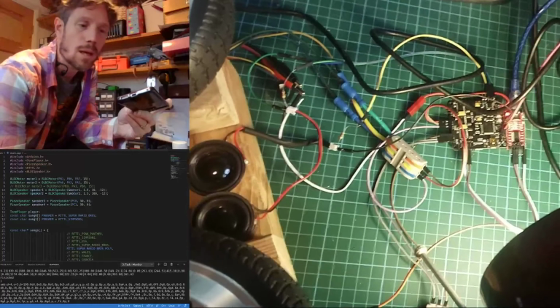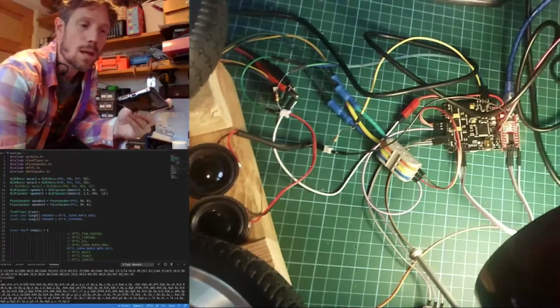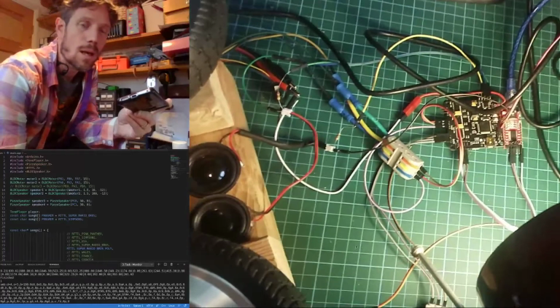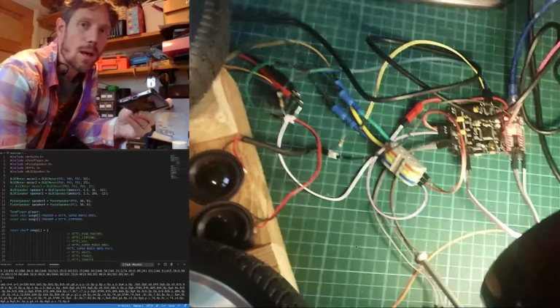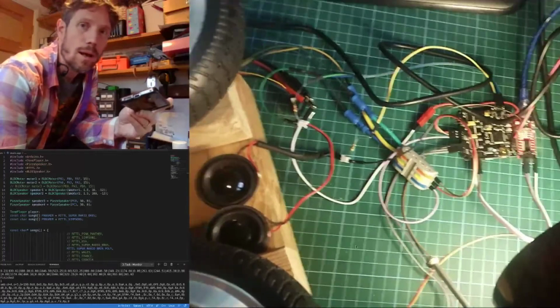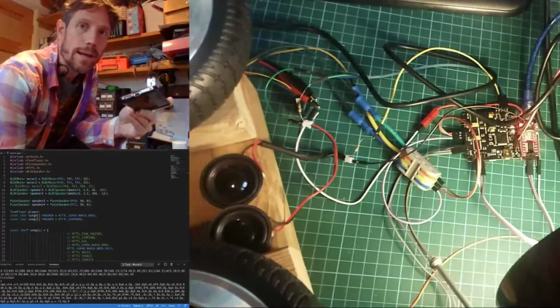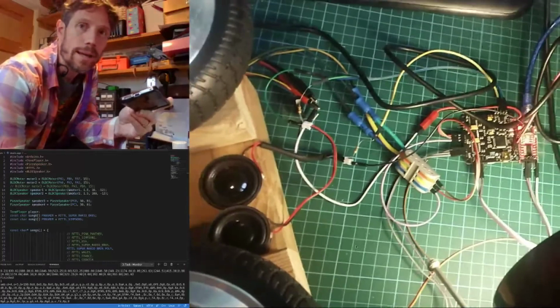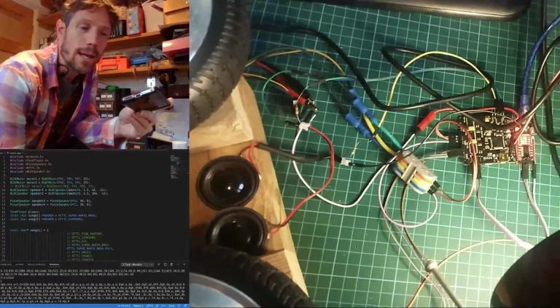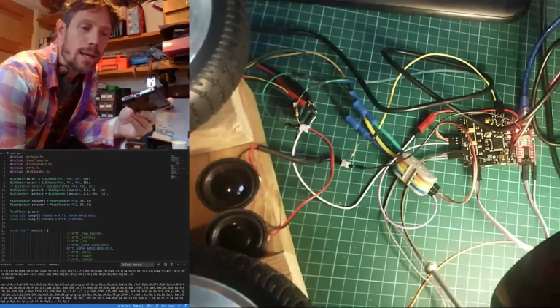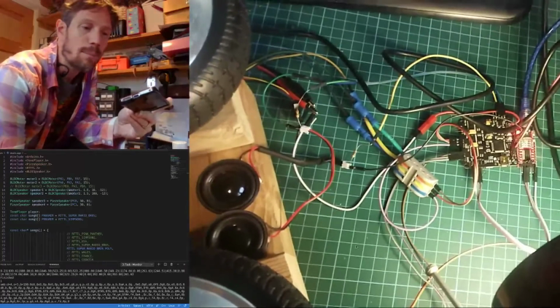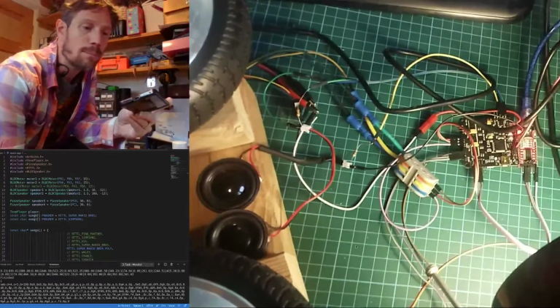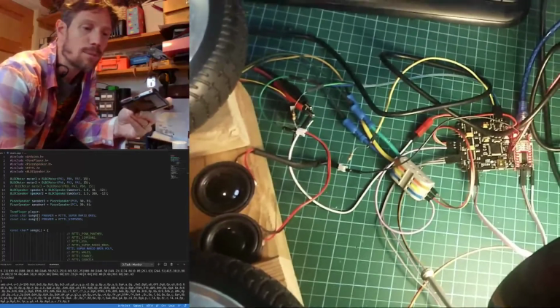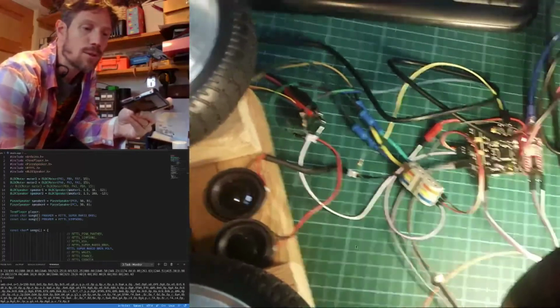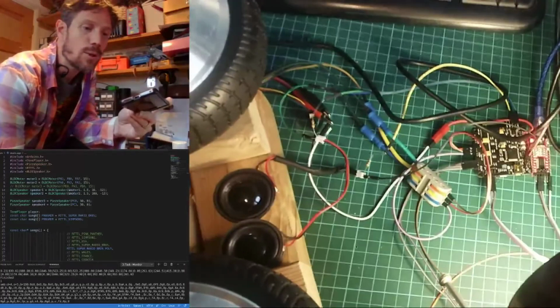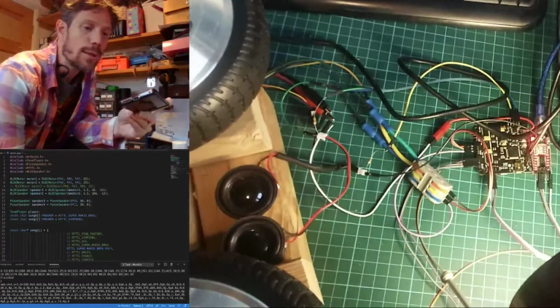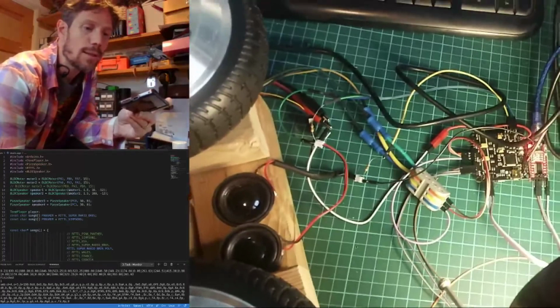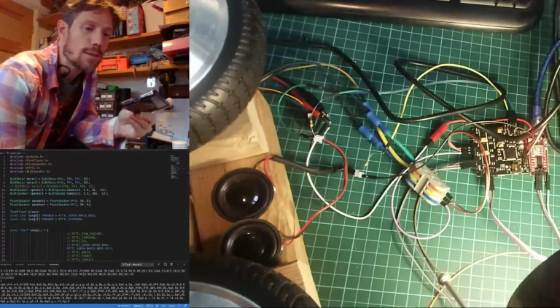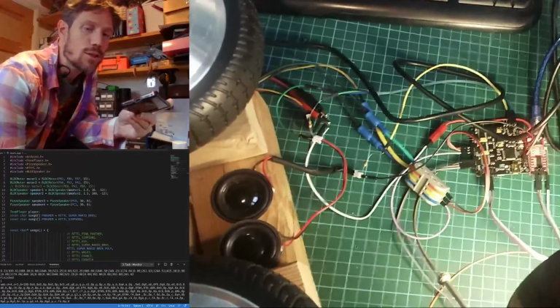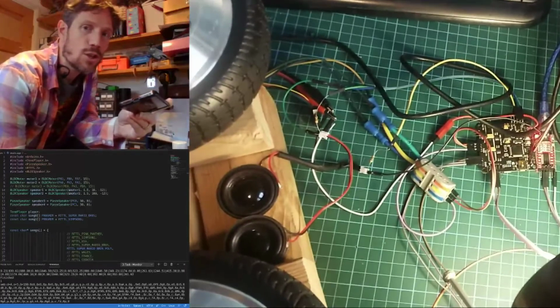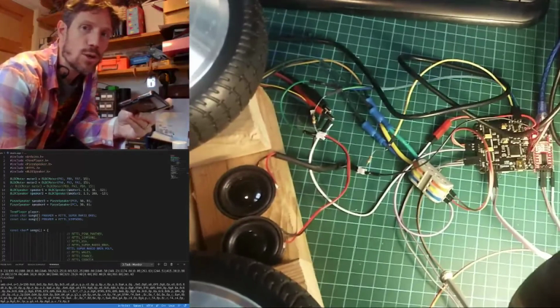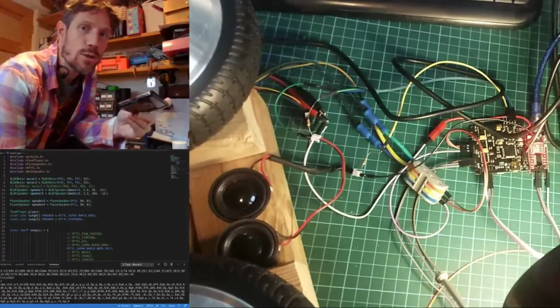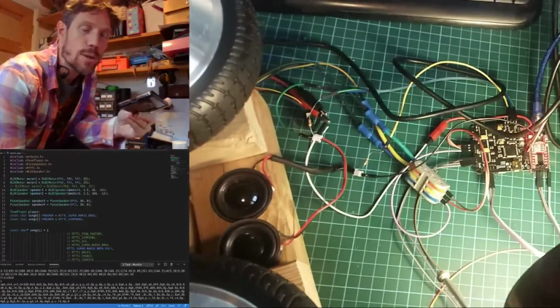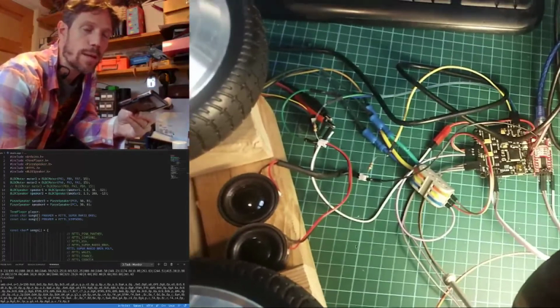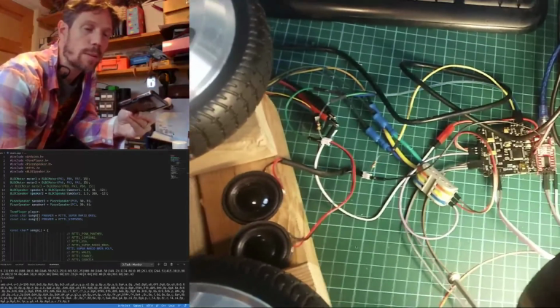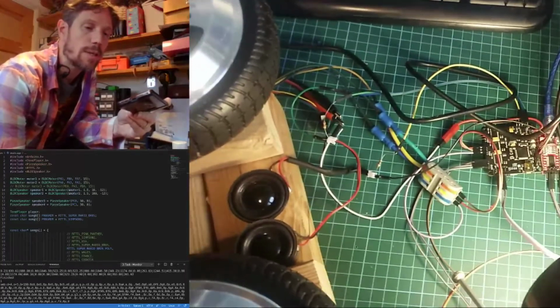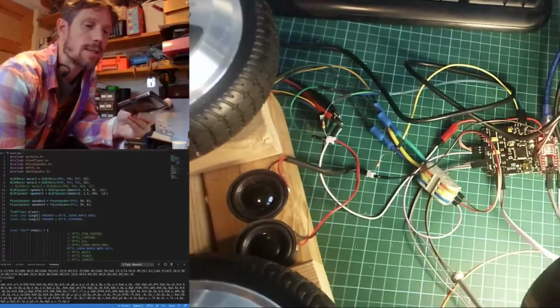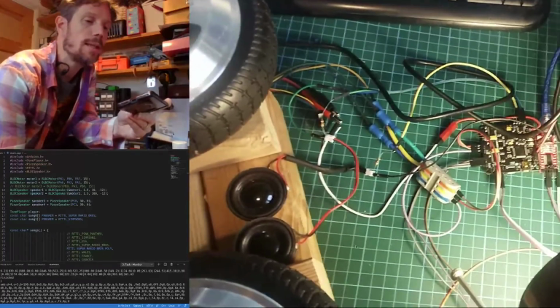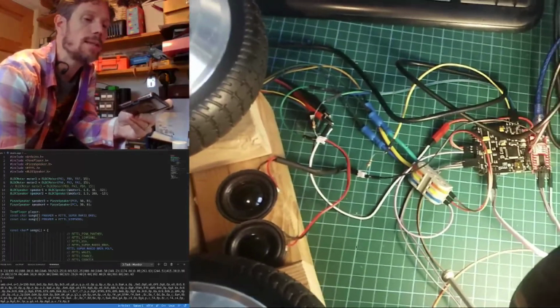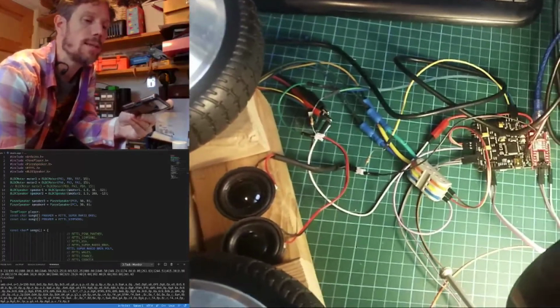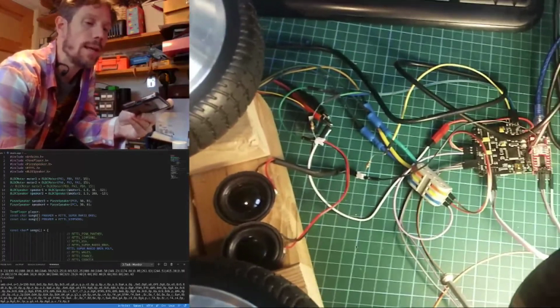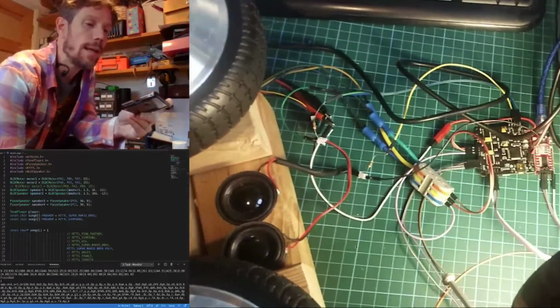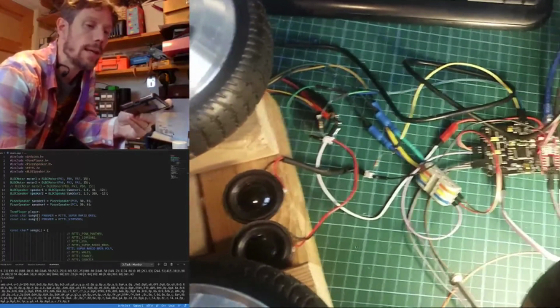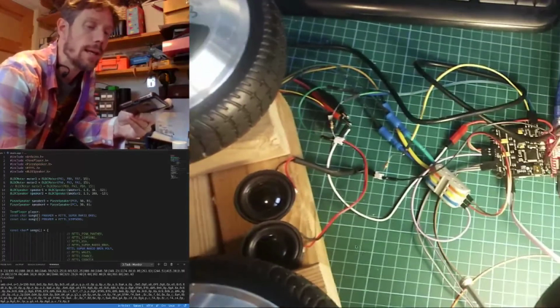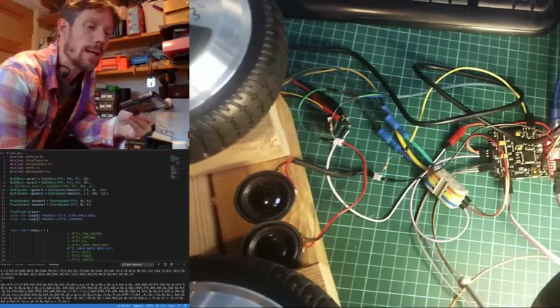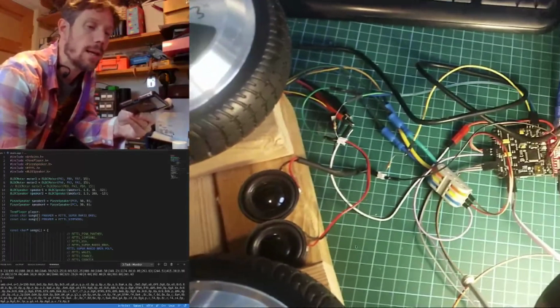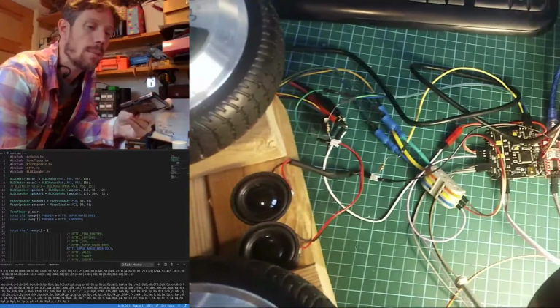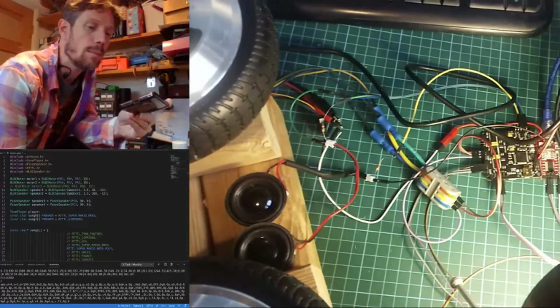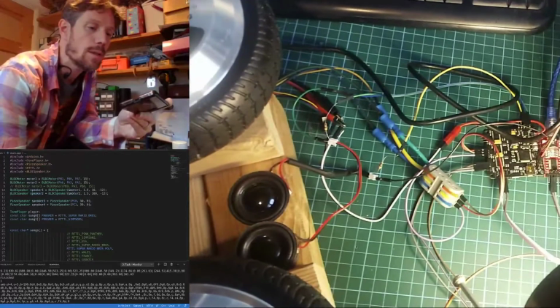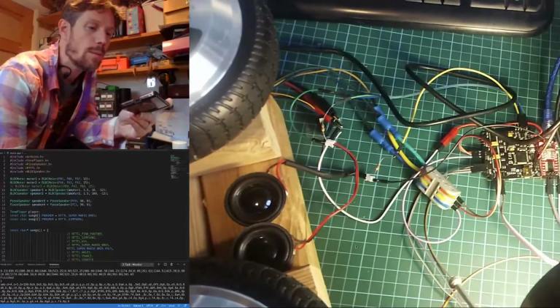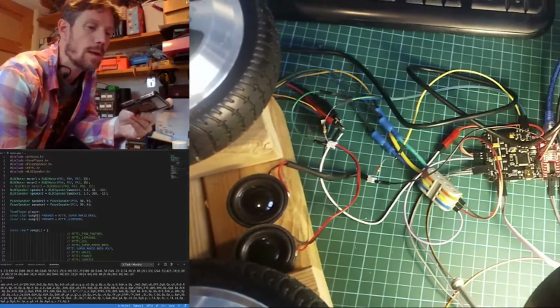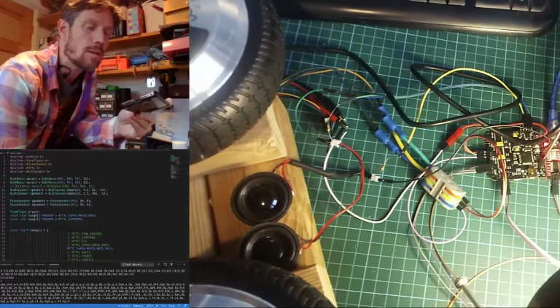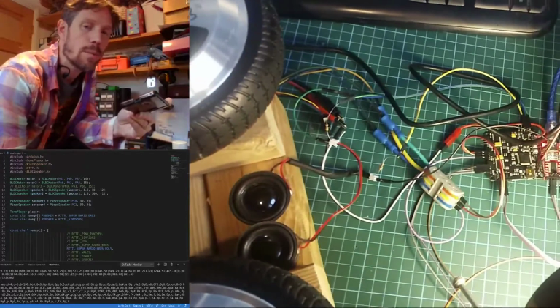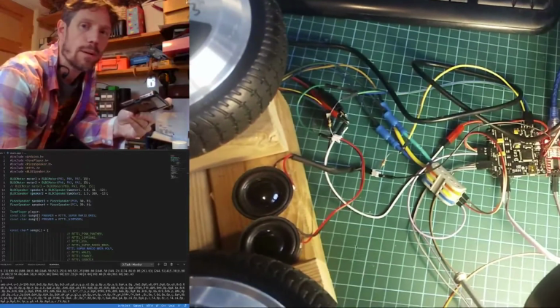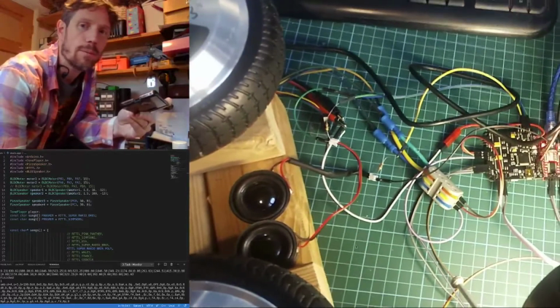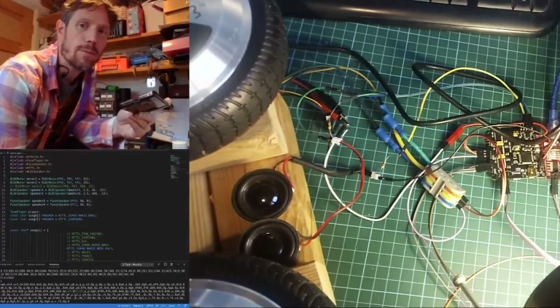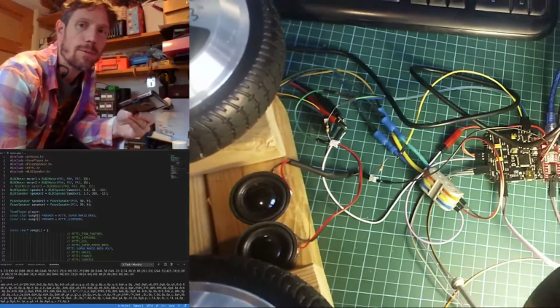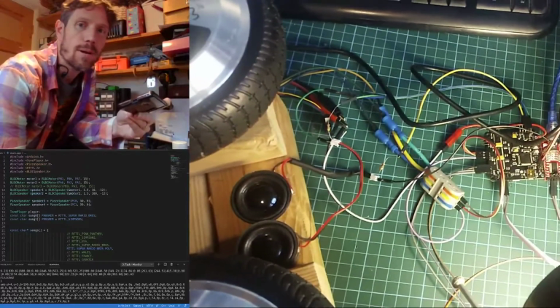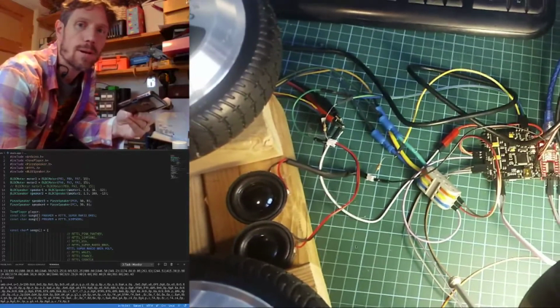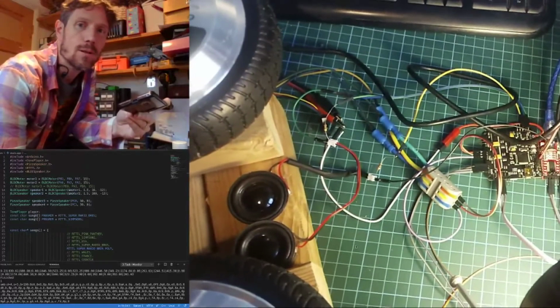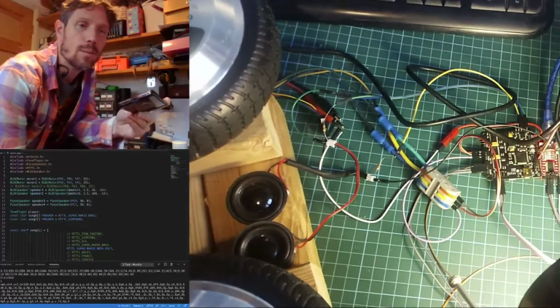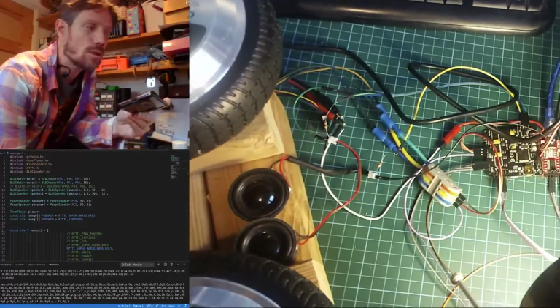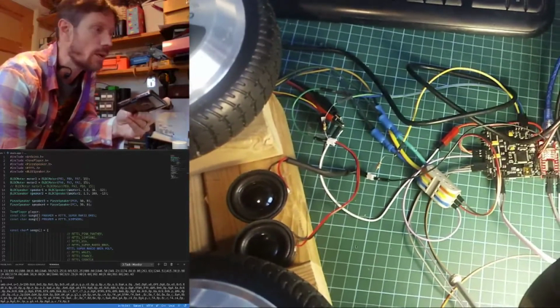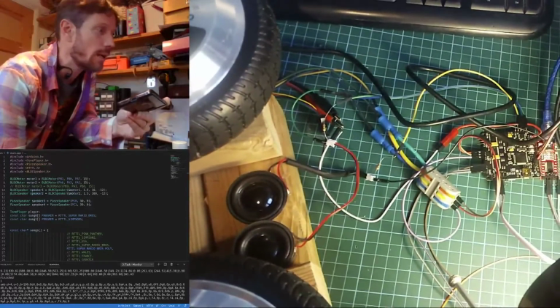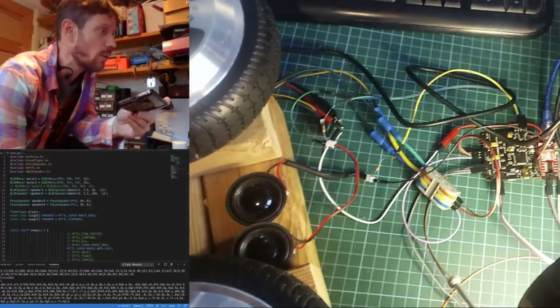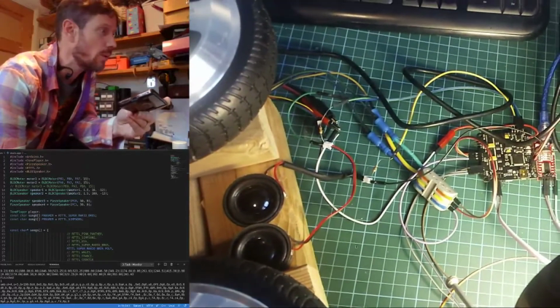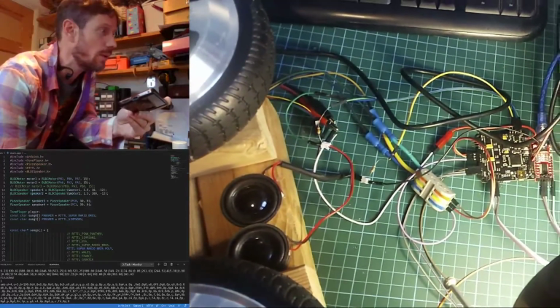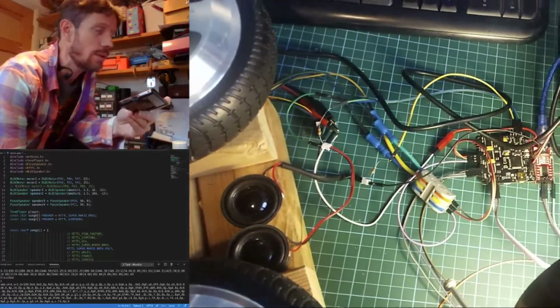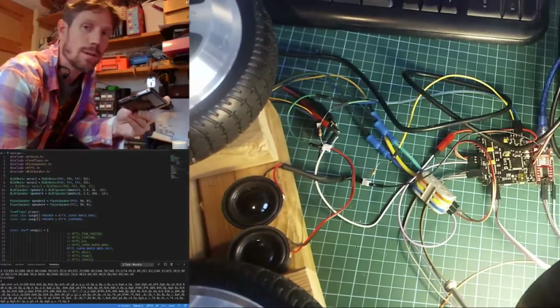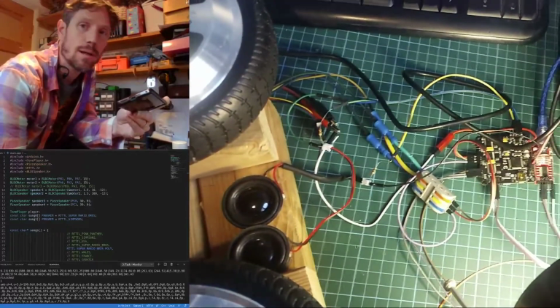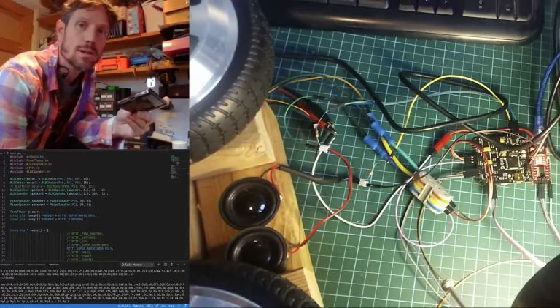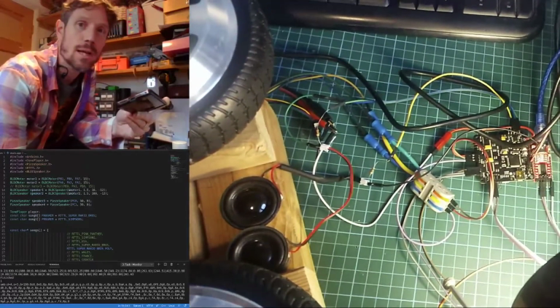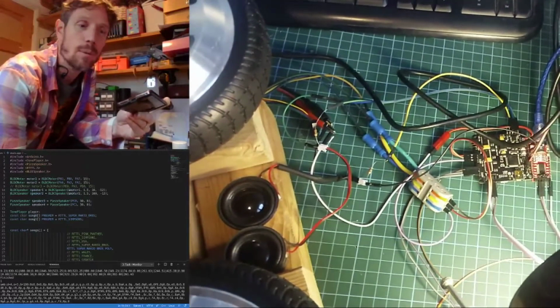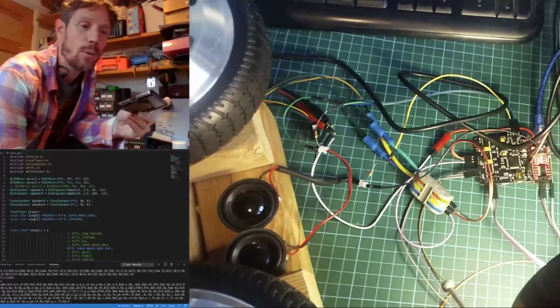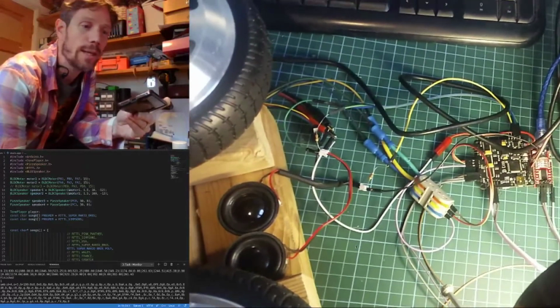Hi, so I'd like to show you something a bit silly today, something I spent far too much time on the last couple of weeks.